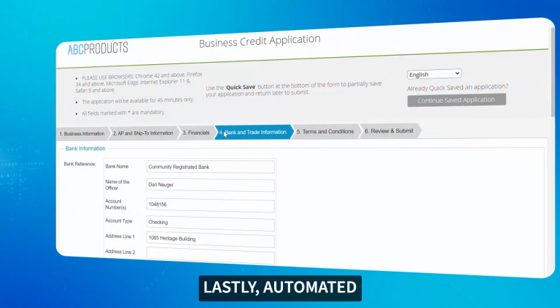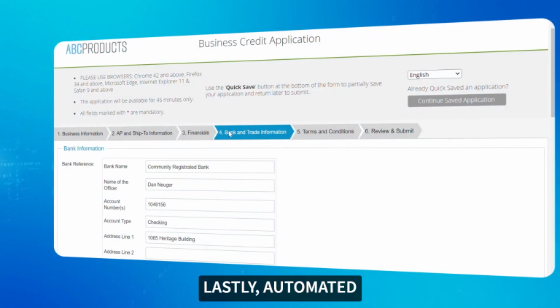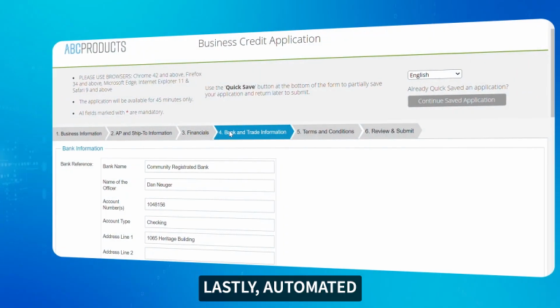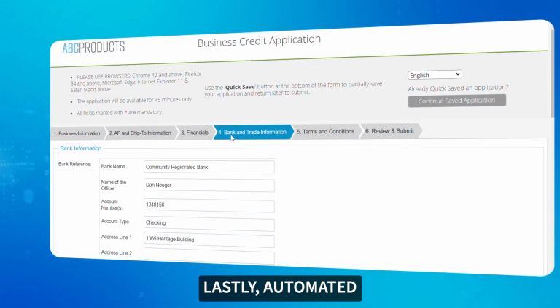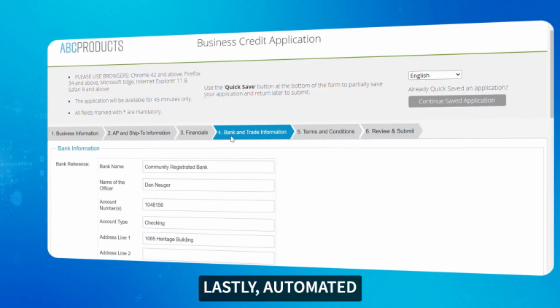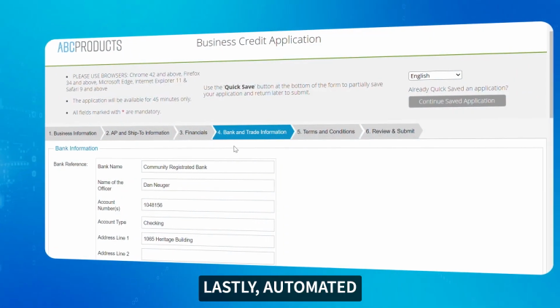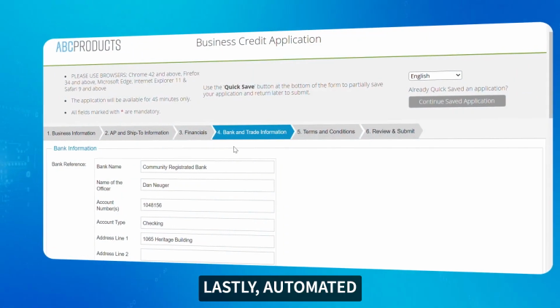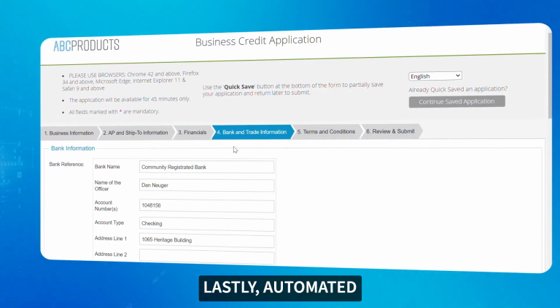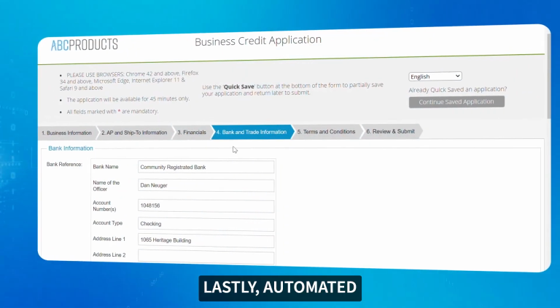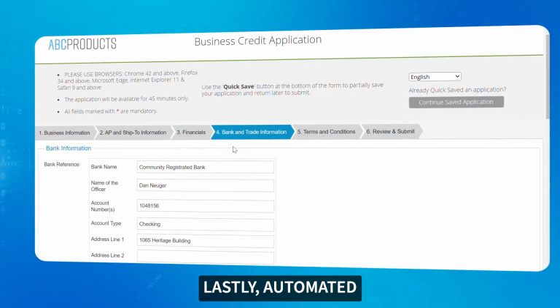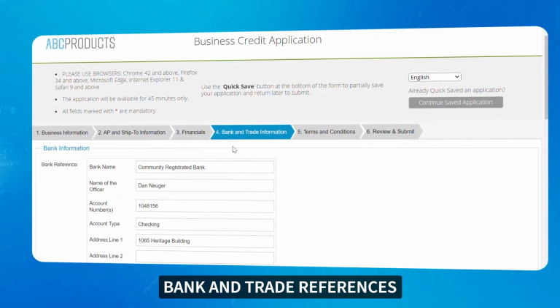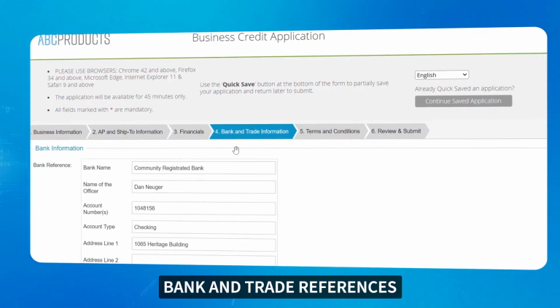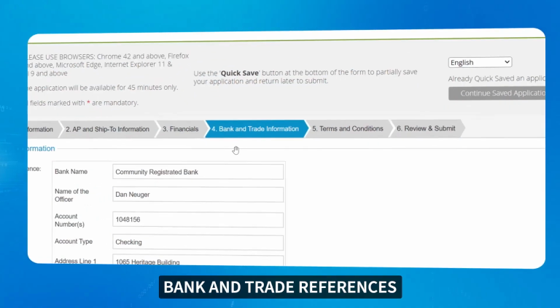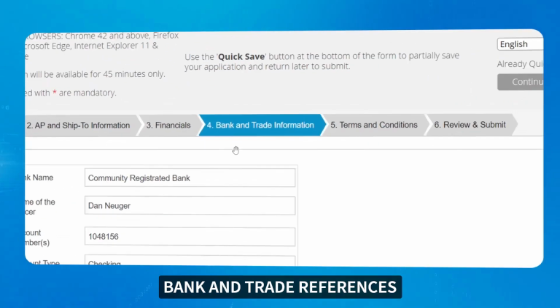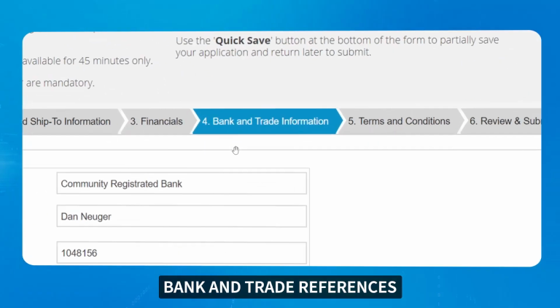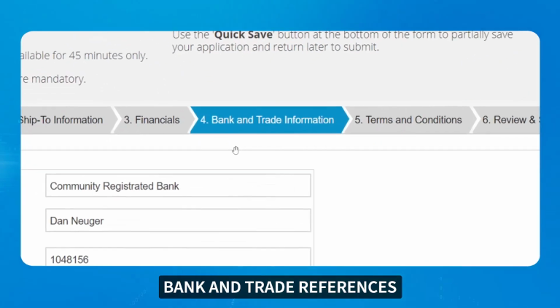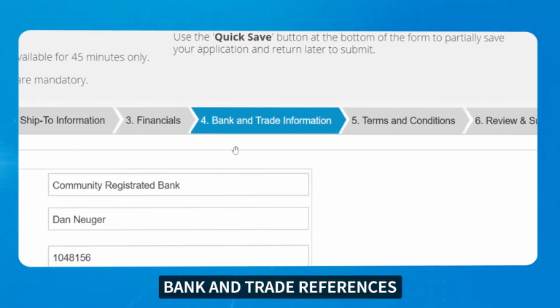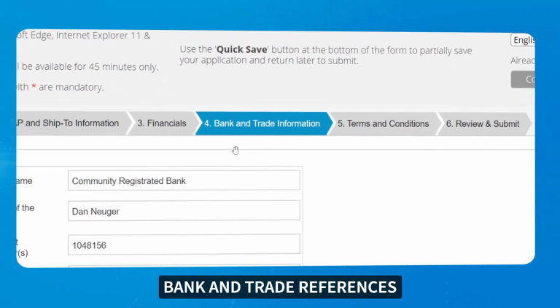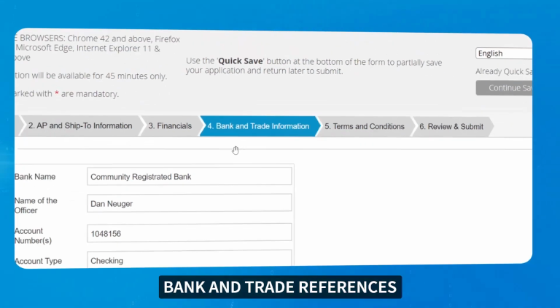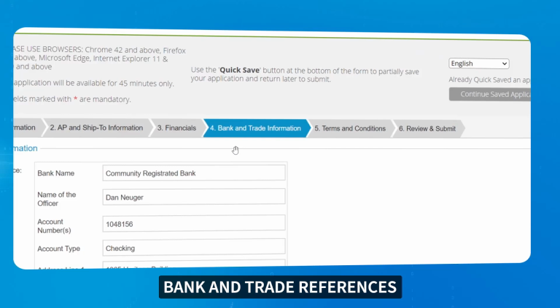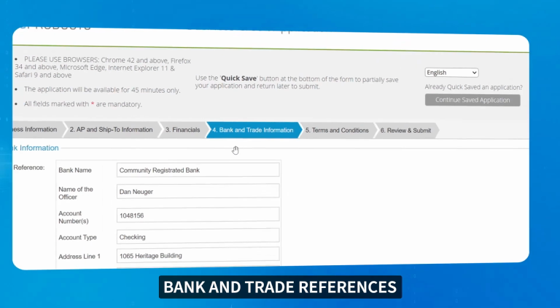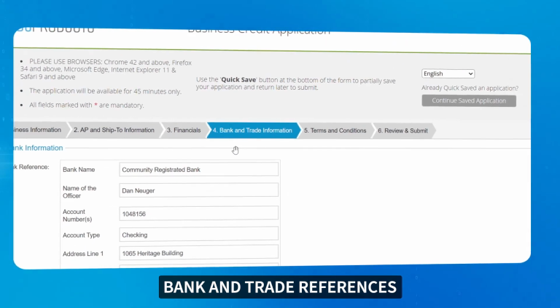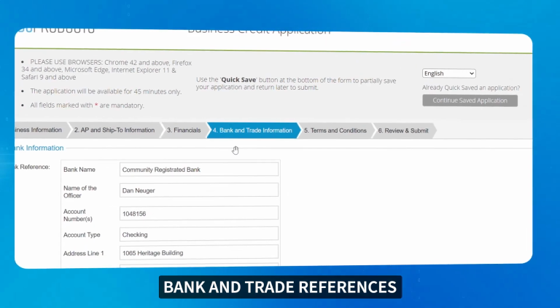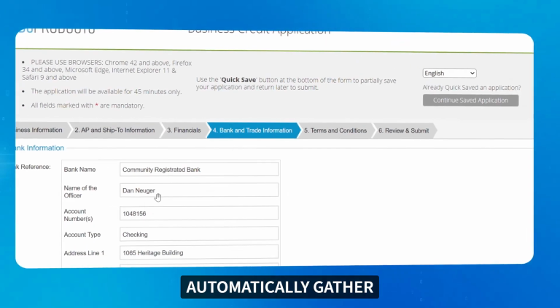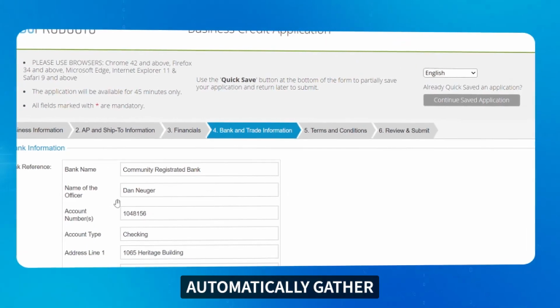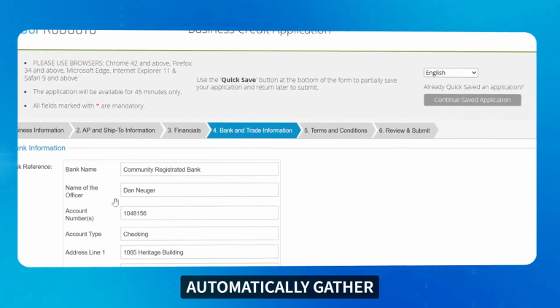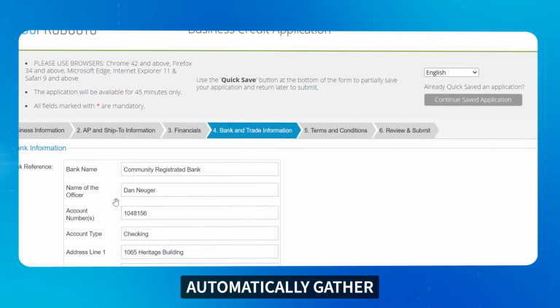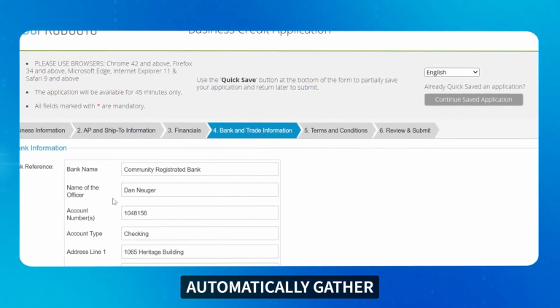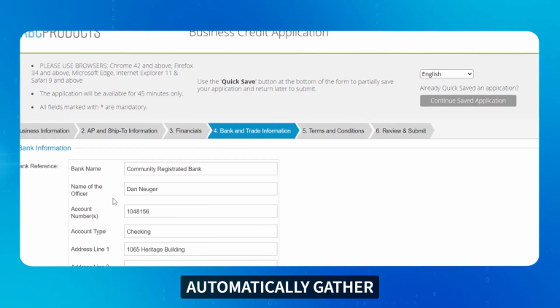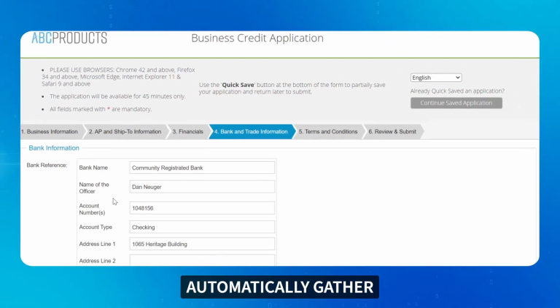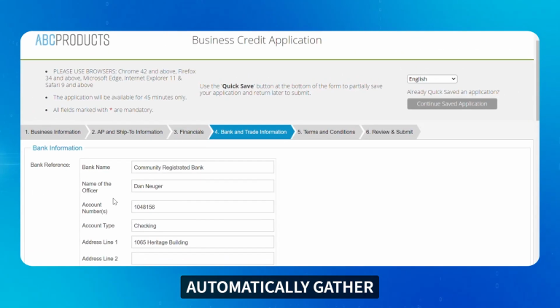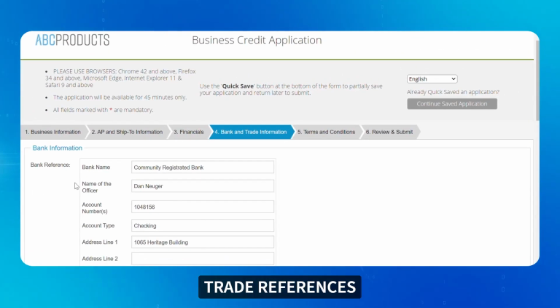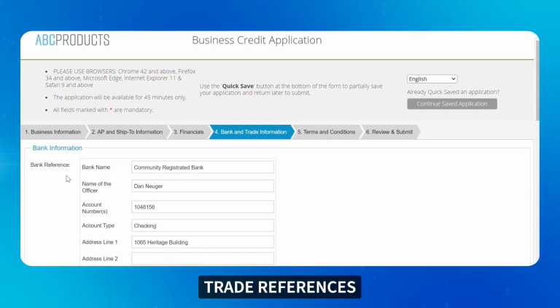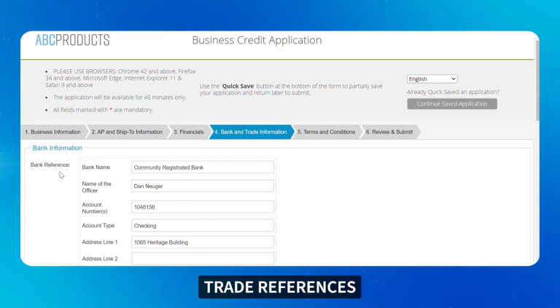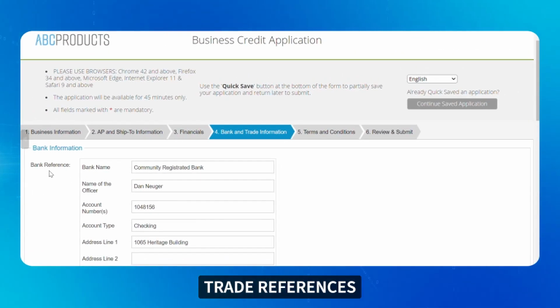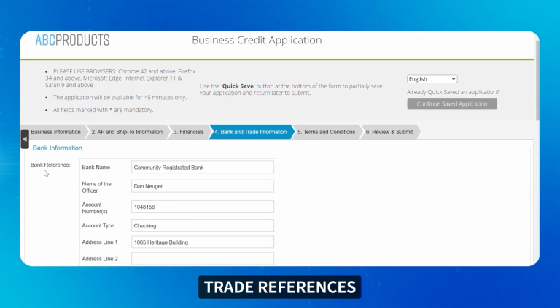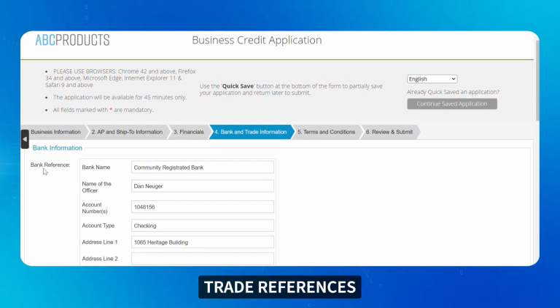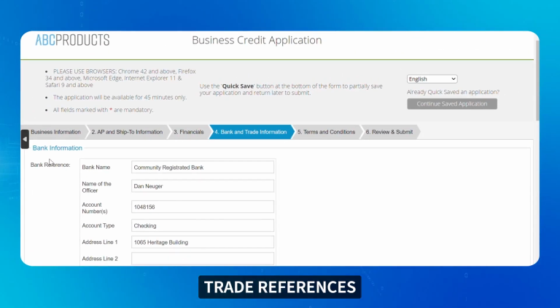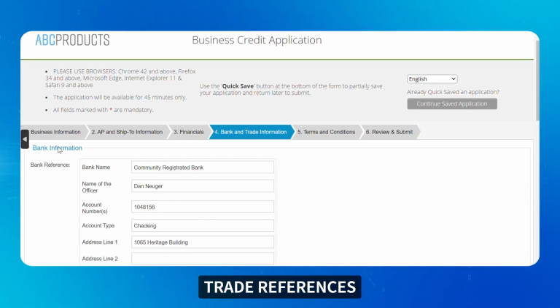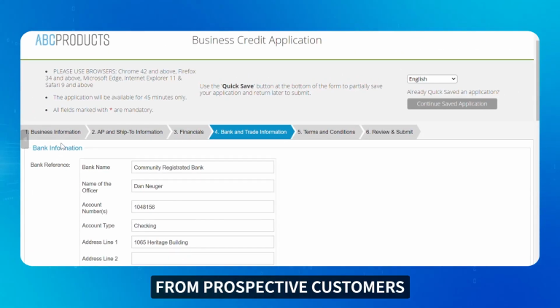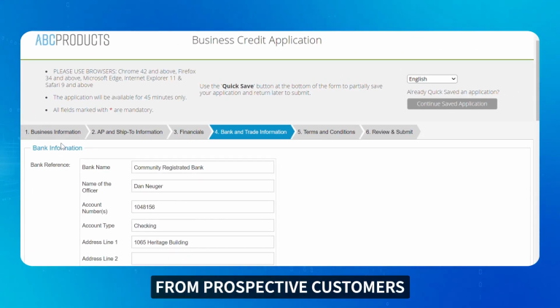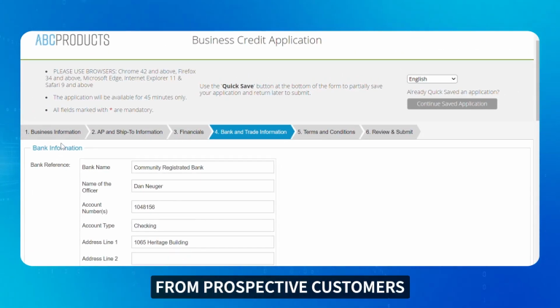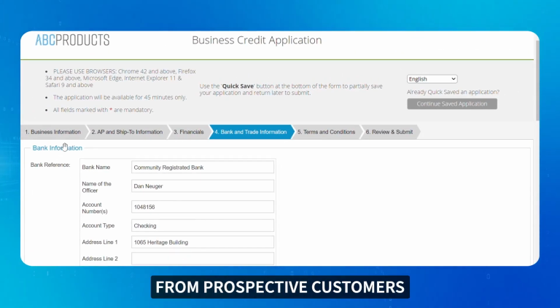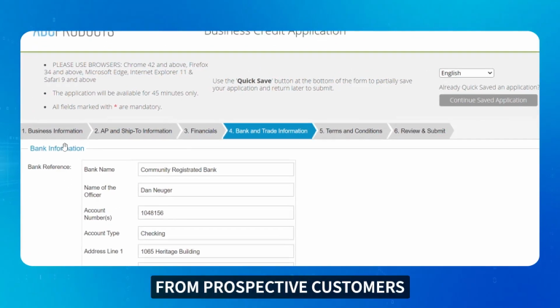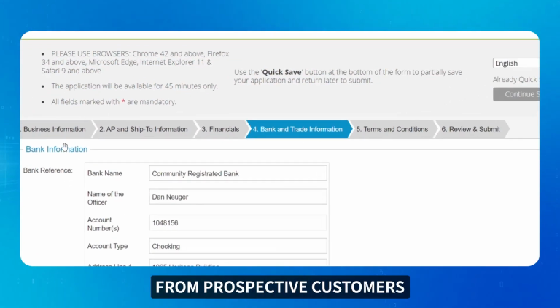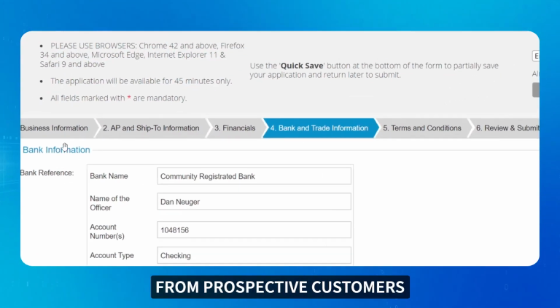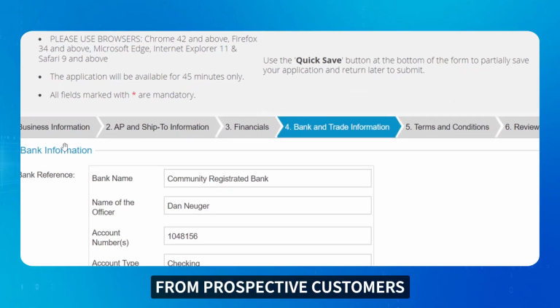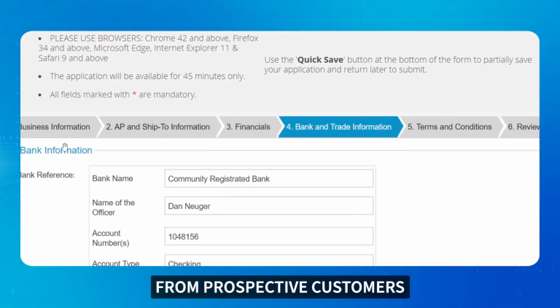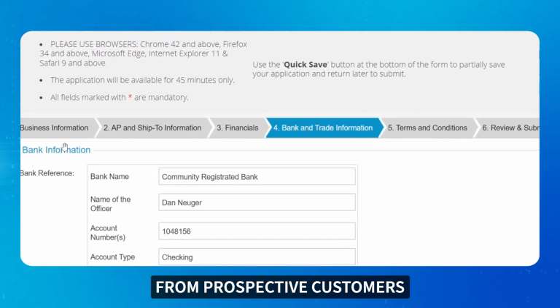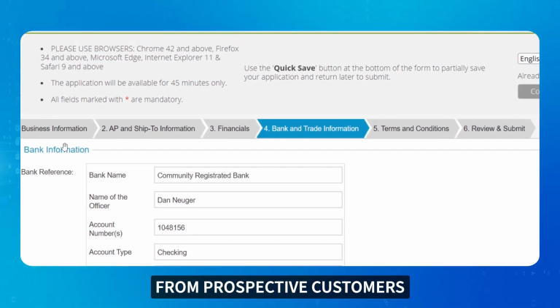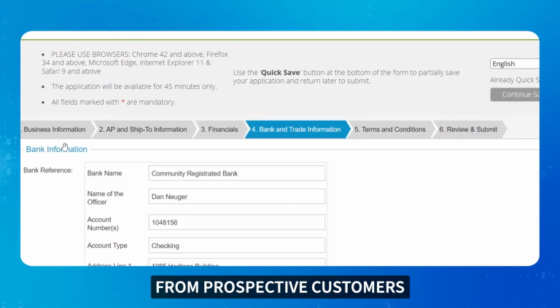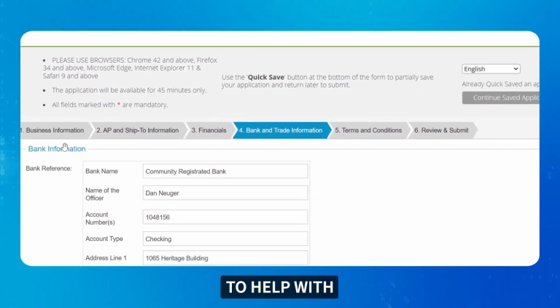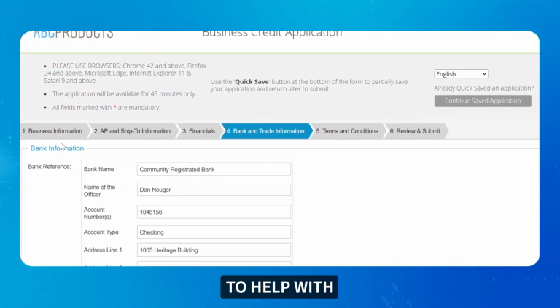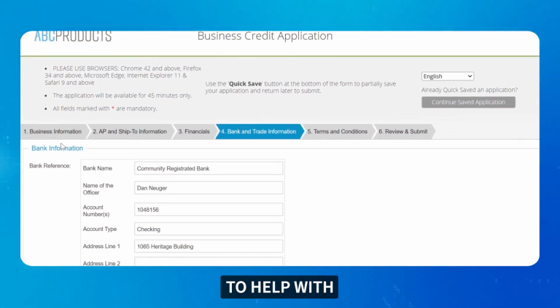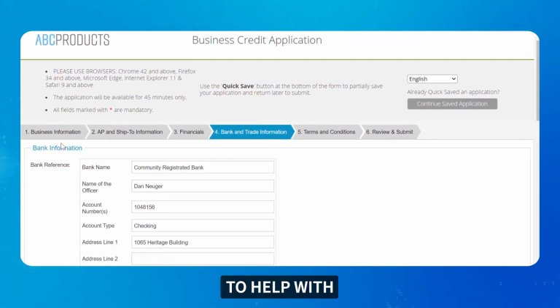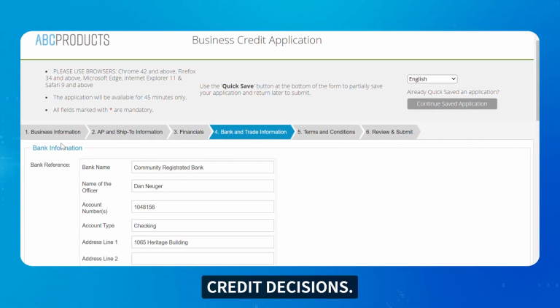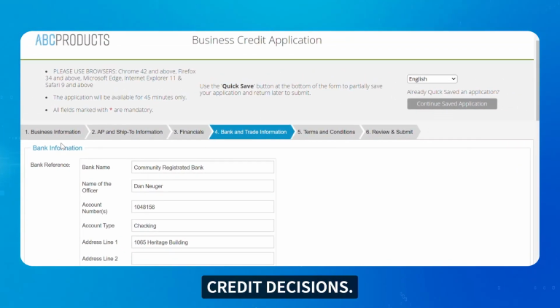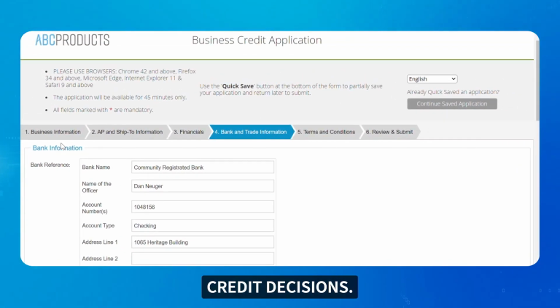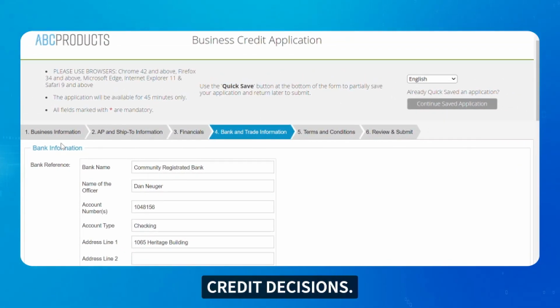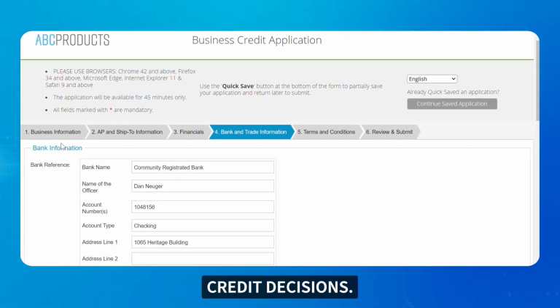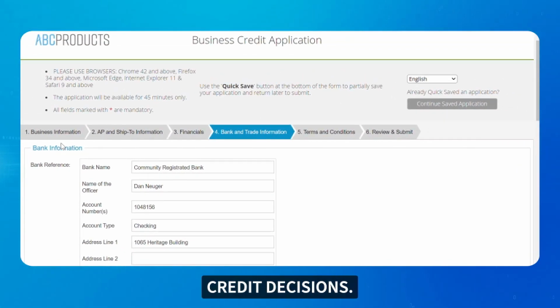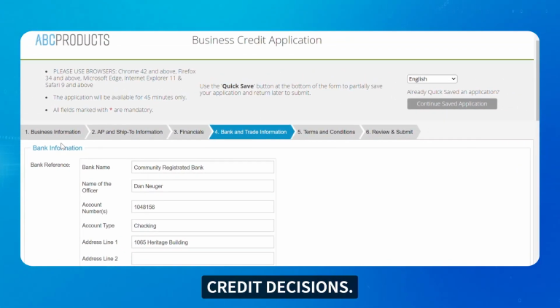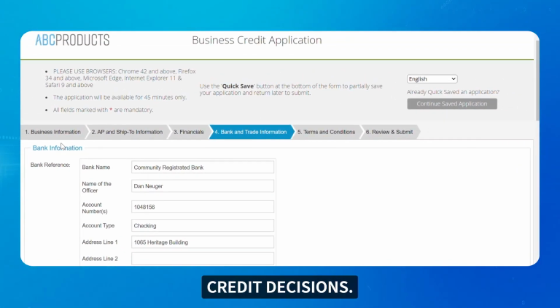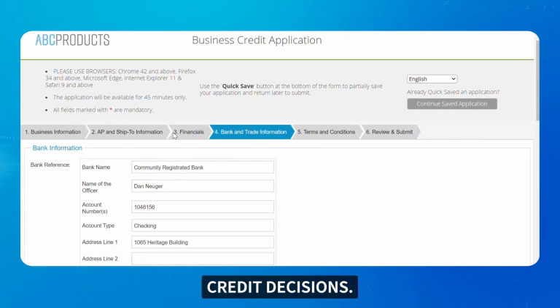Lastly, automated bank and trade references automatically gather trade references from prospective customers to help with credit decisions.